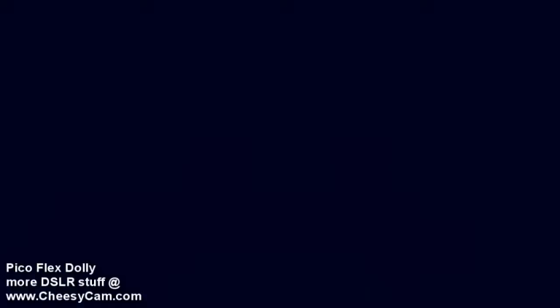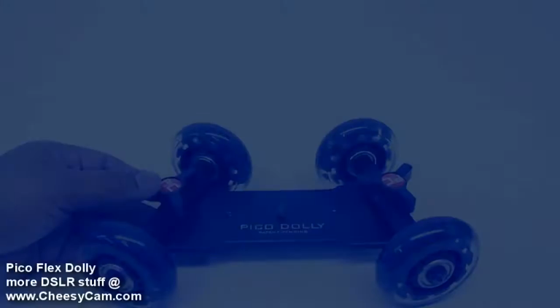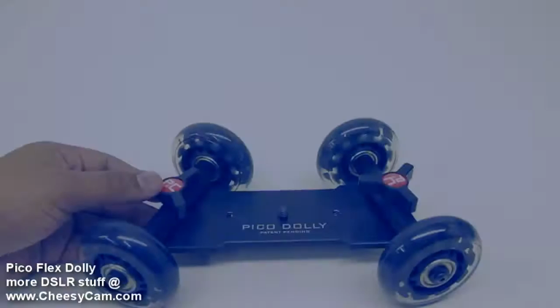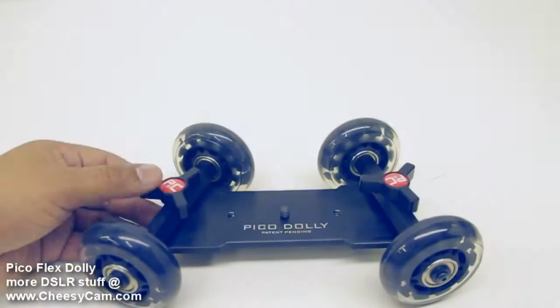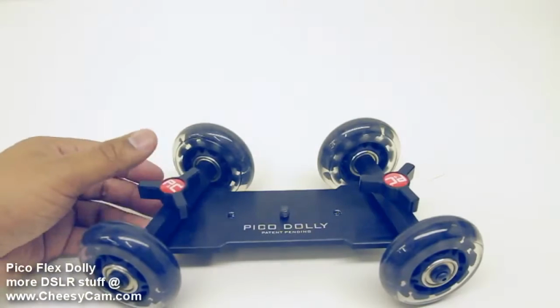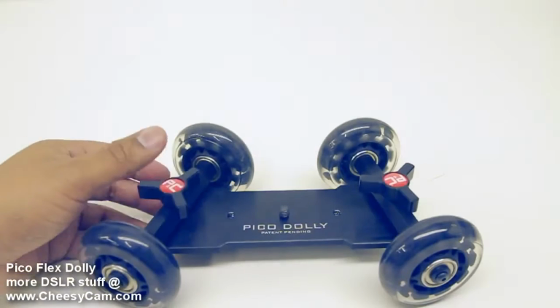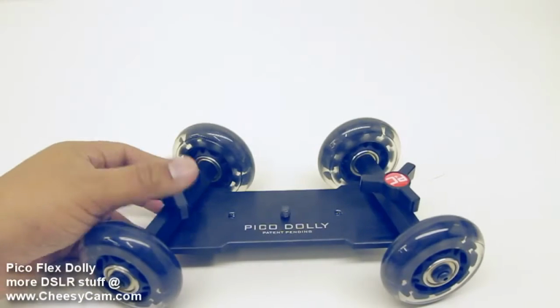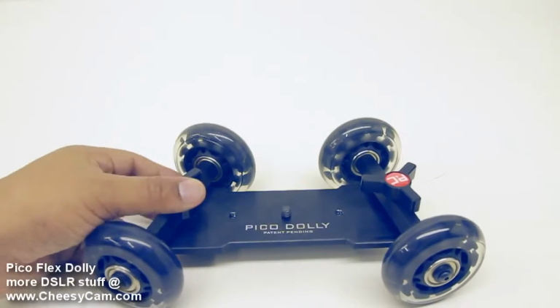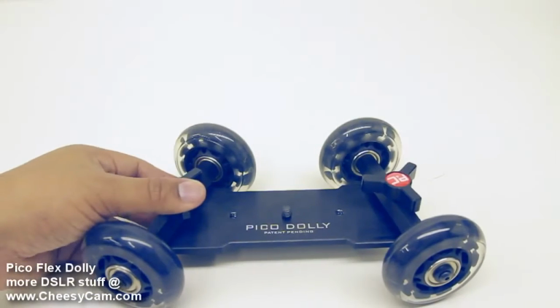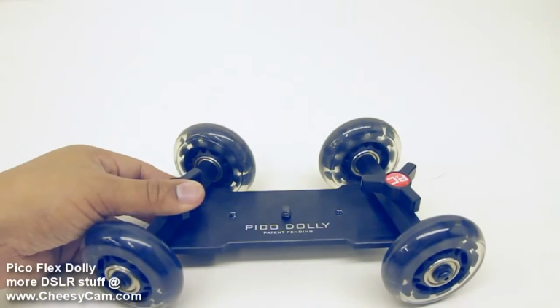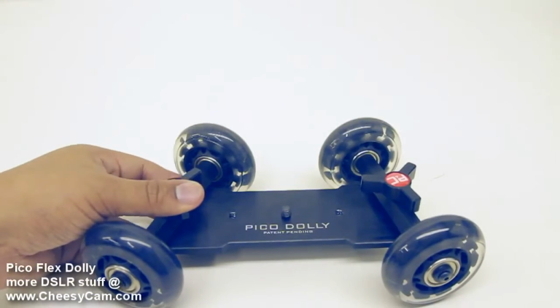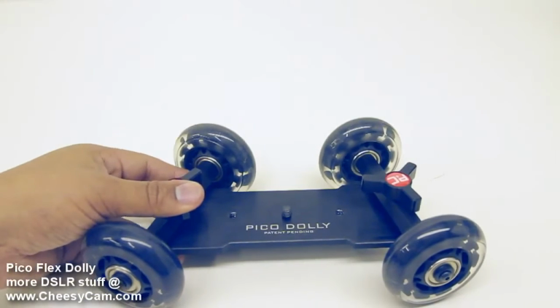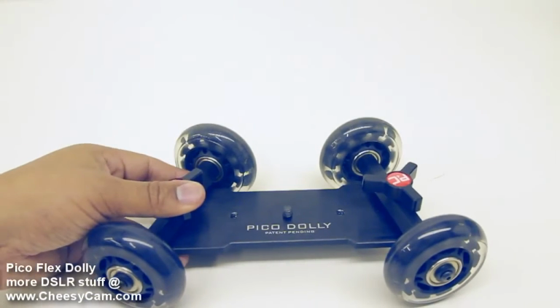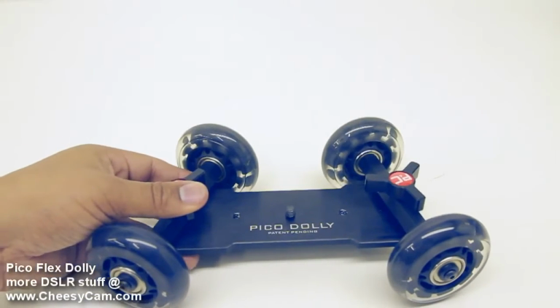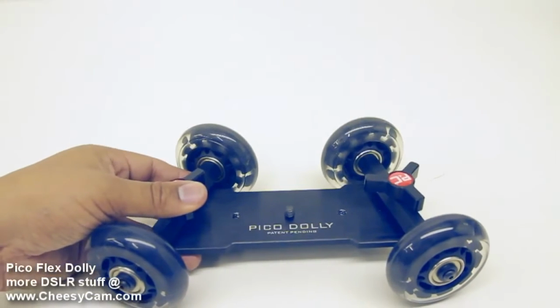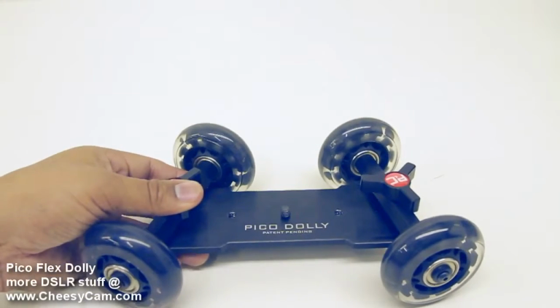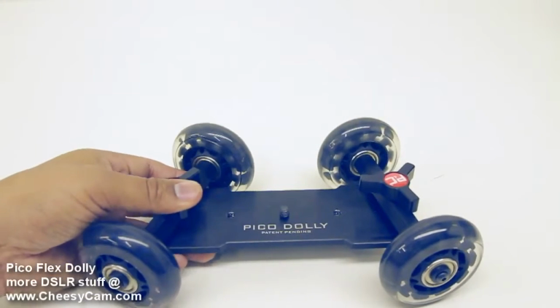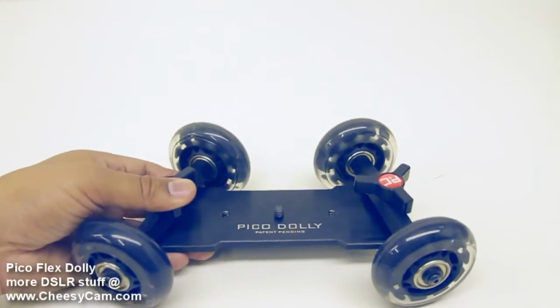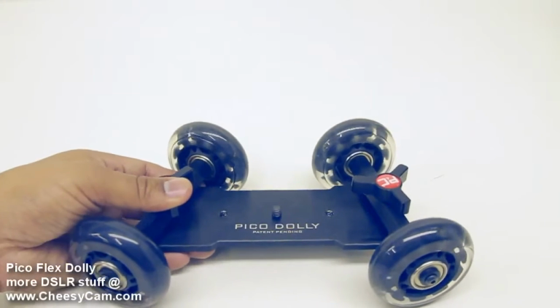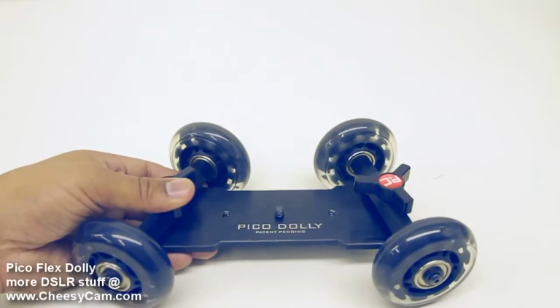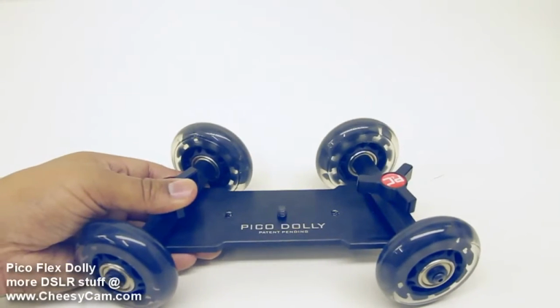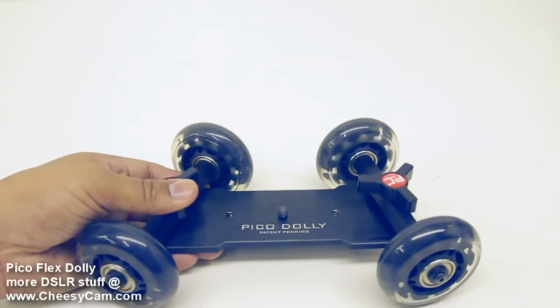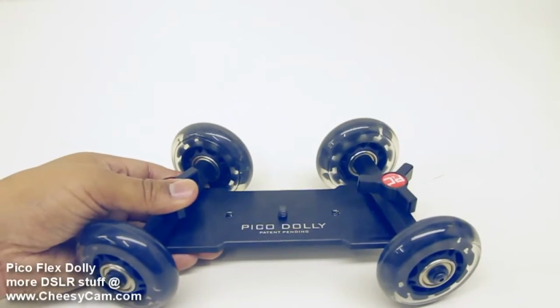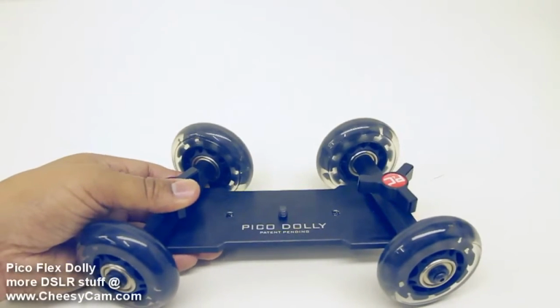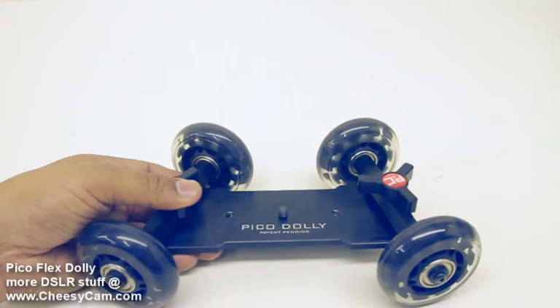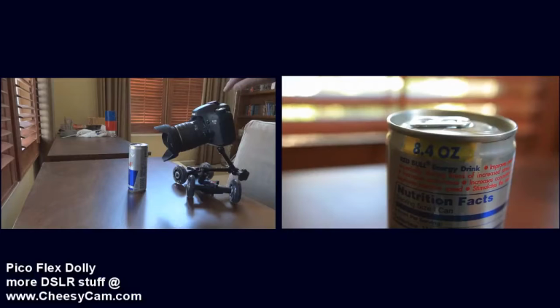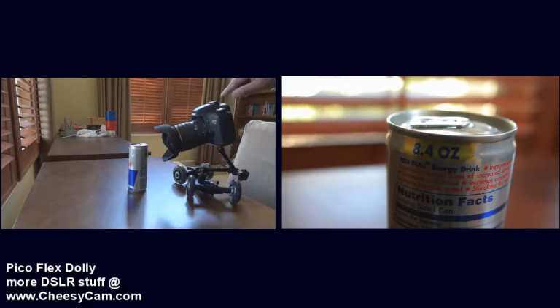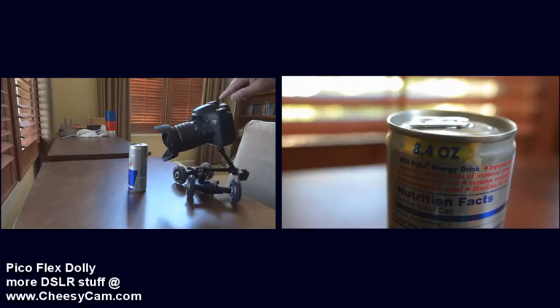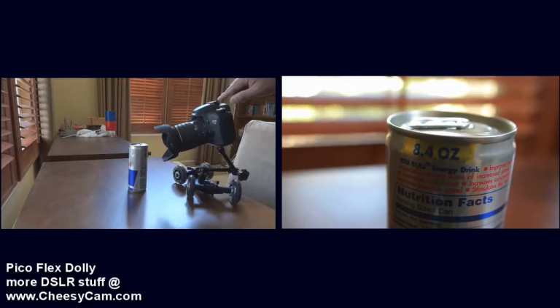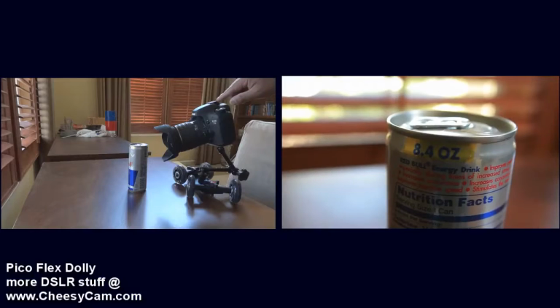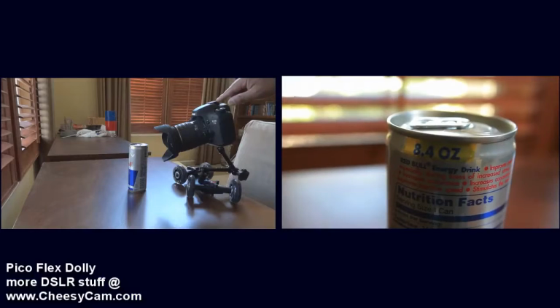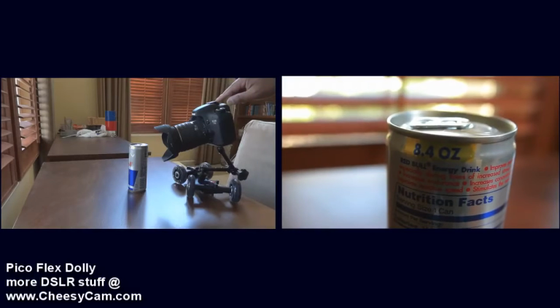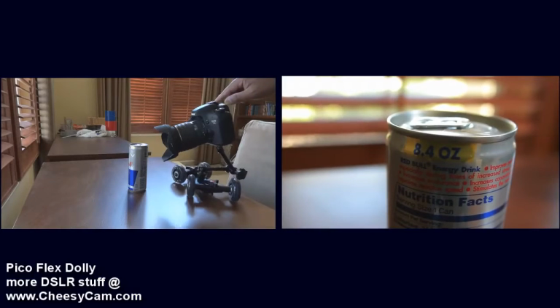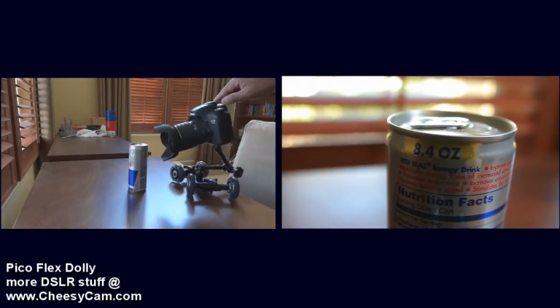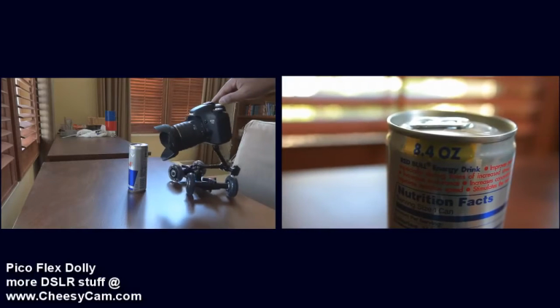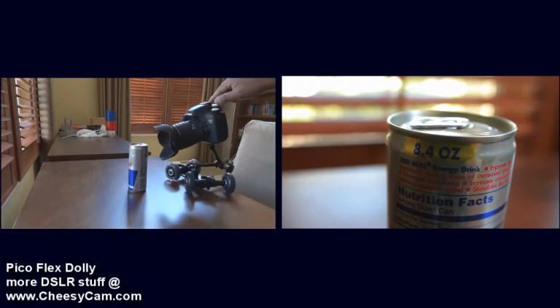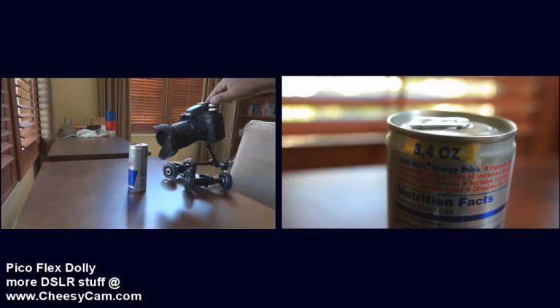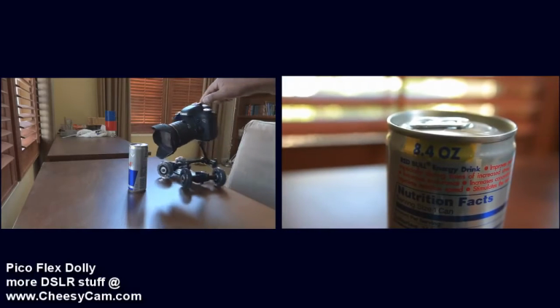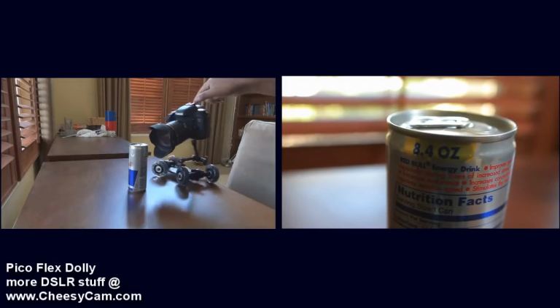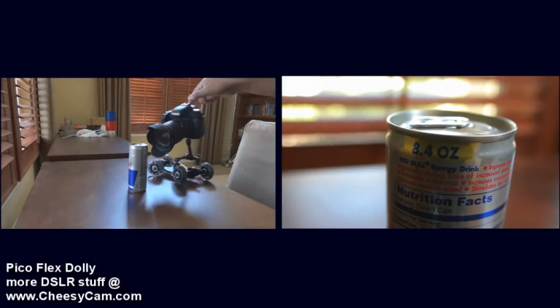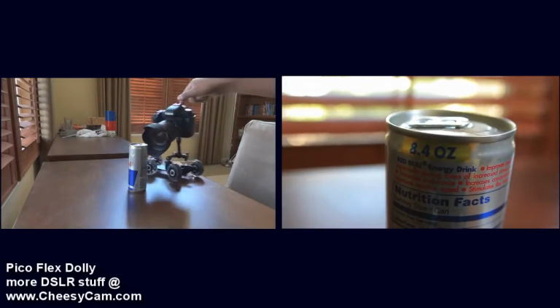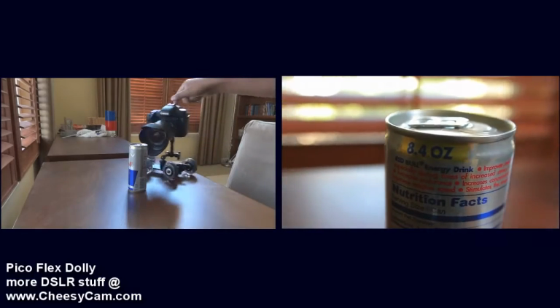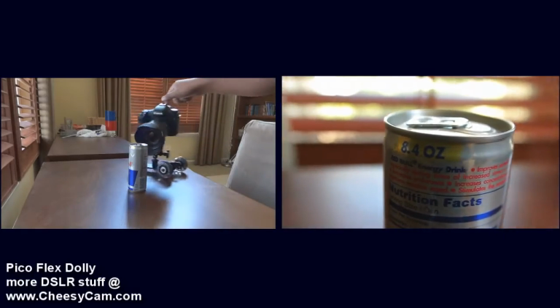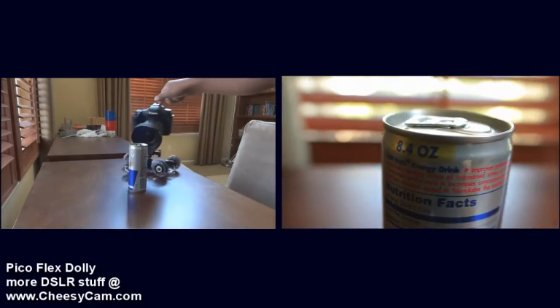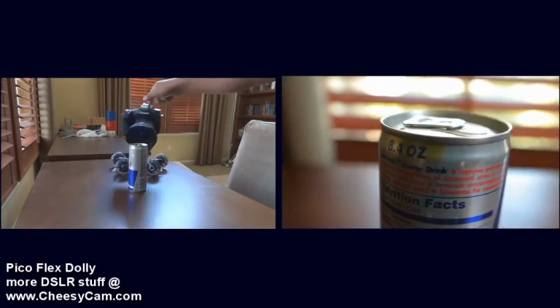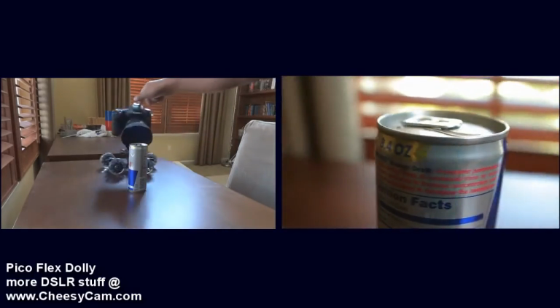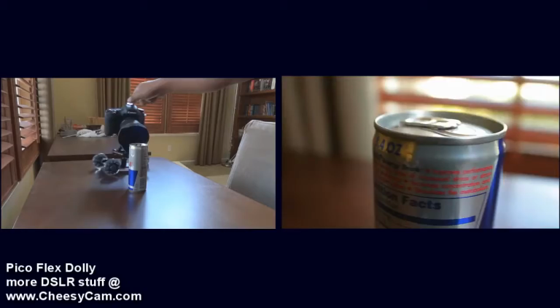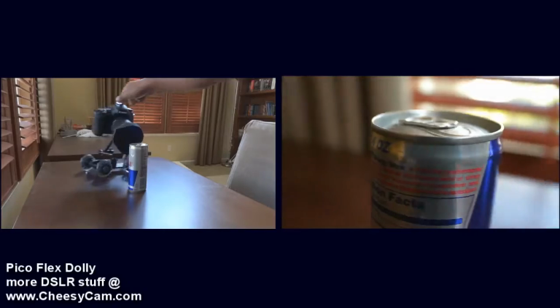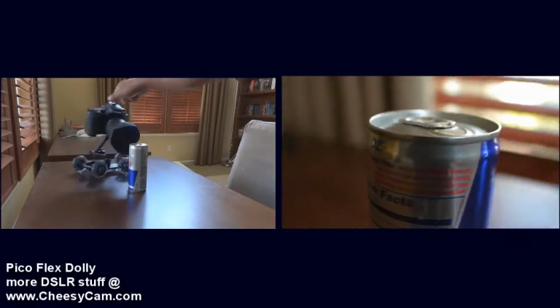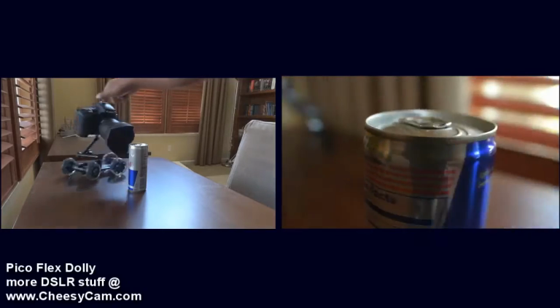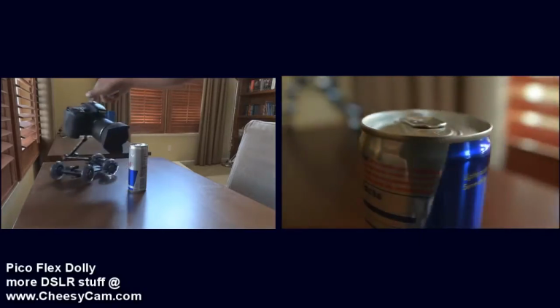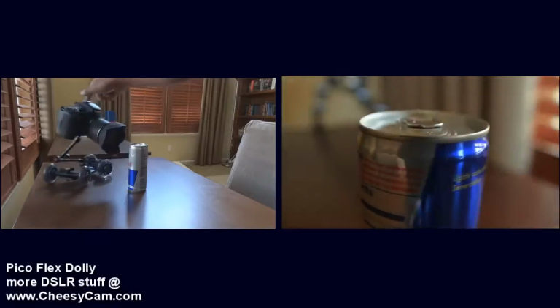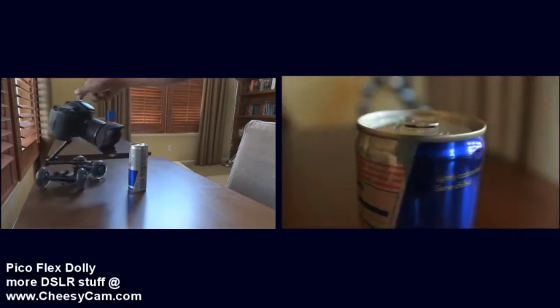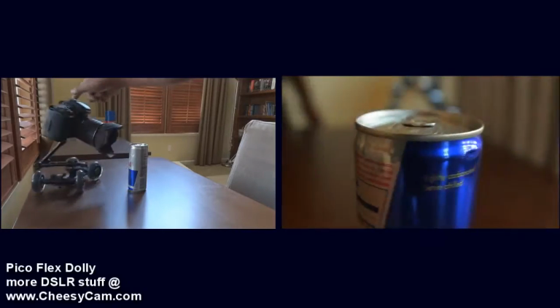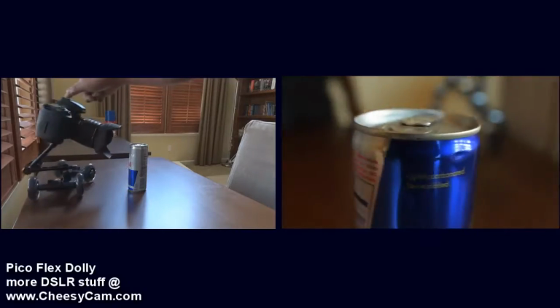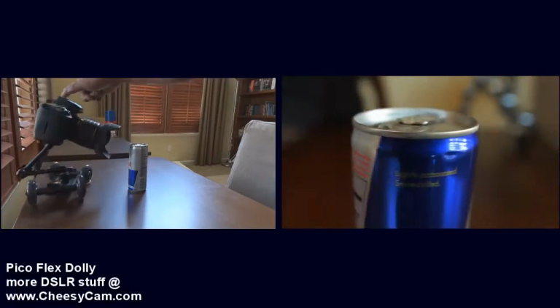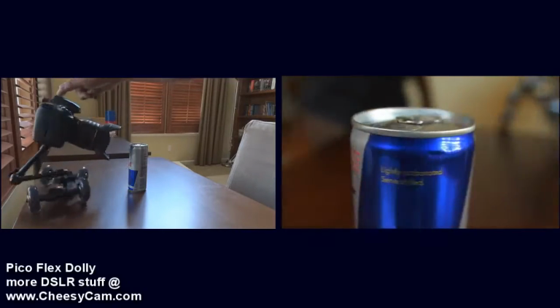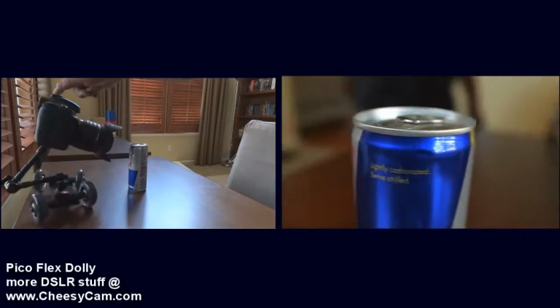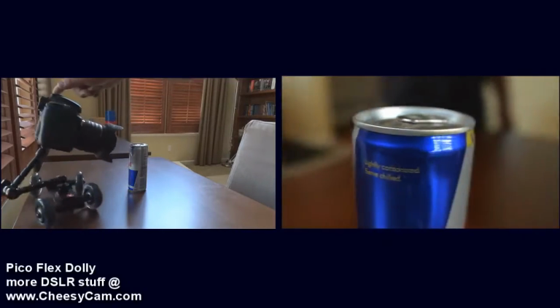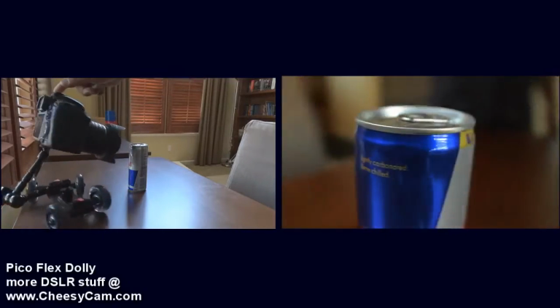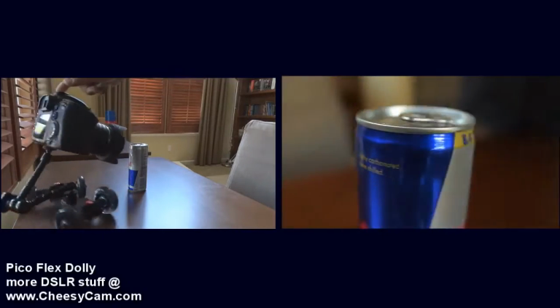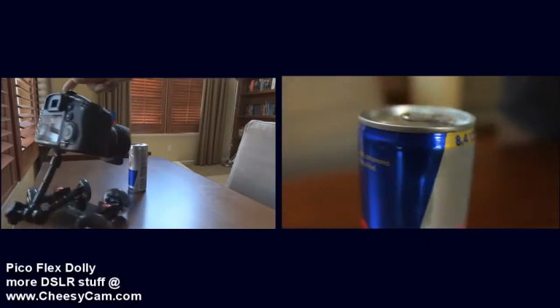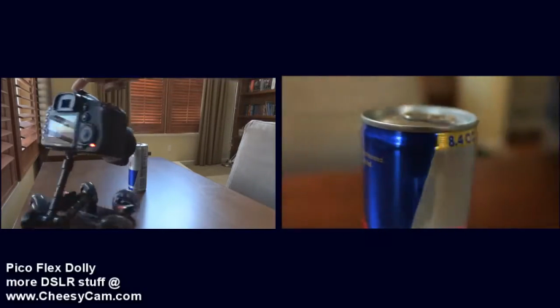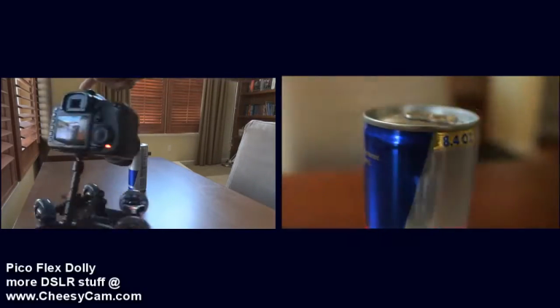Alright guys, so again final look at the Pico Dolly here. You can find this at photographyandcinema.com.